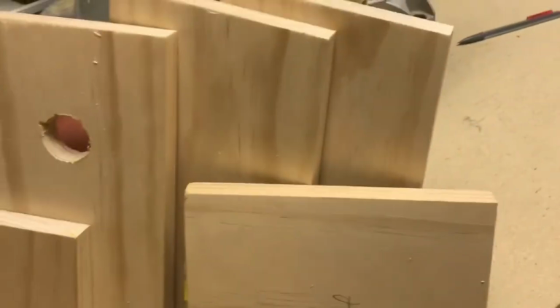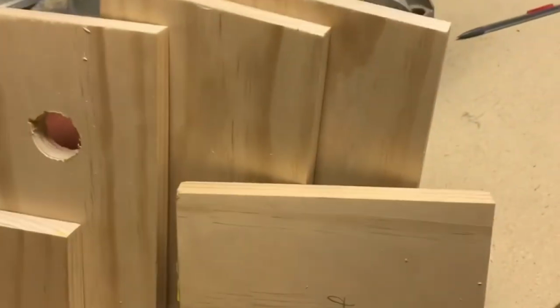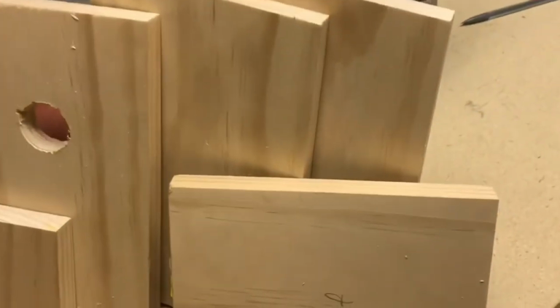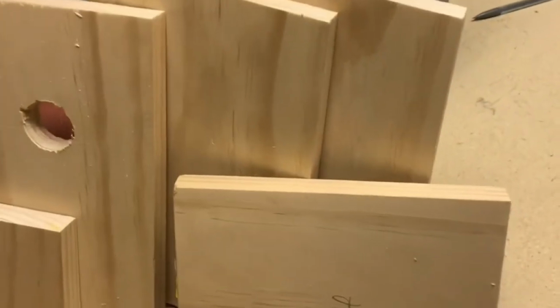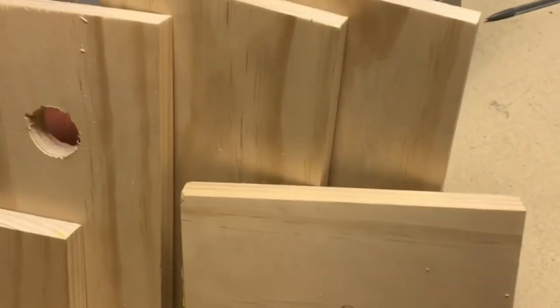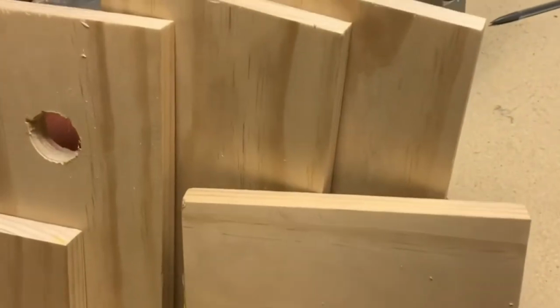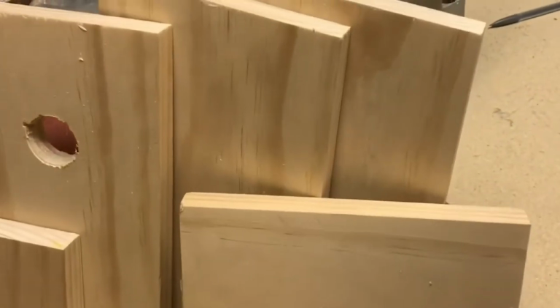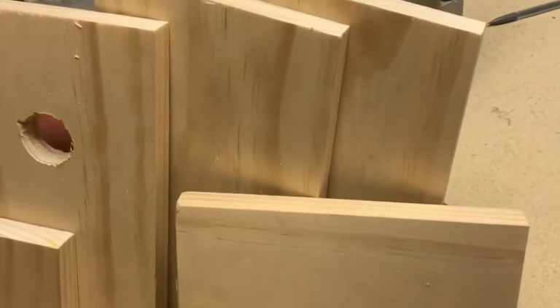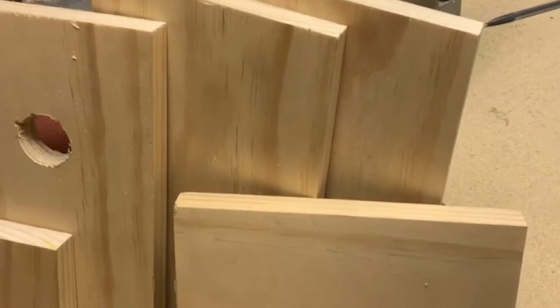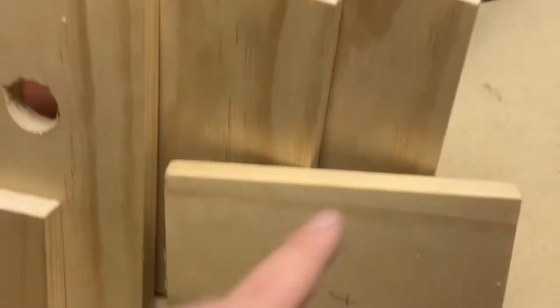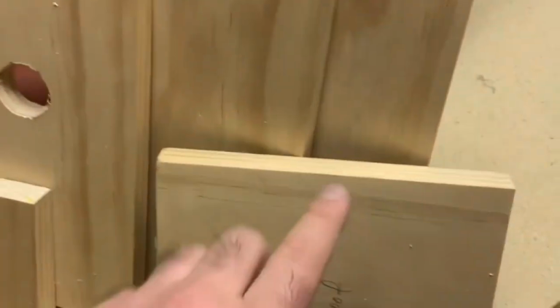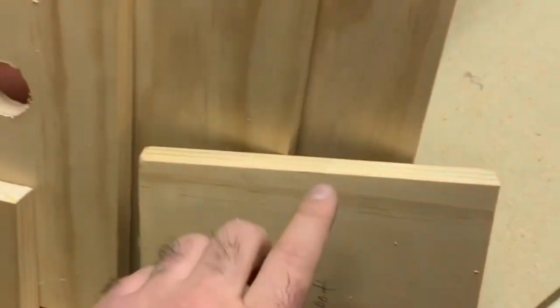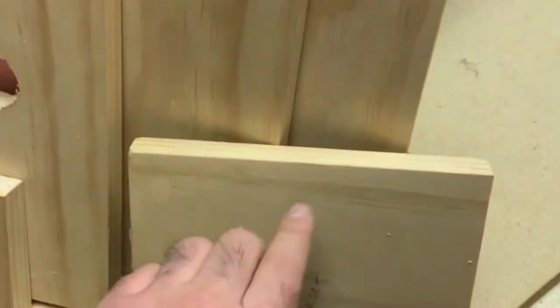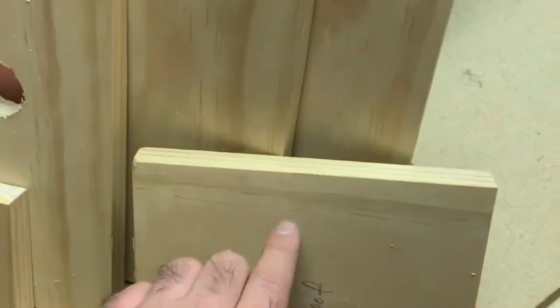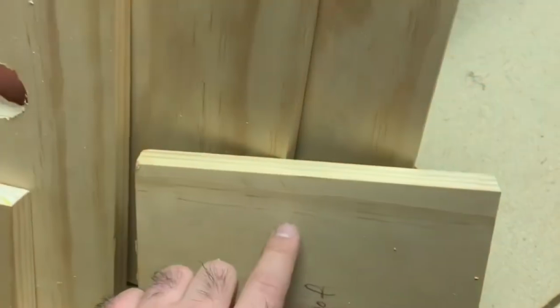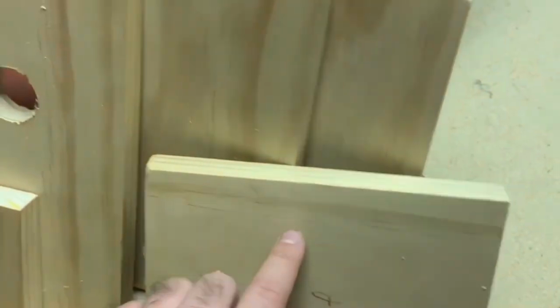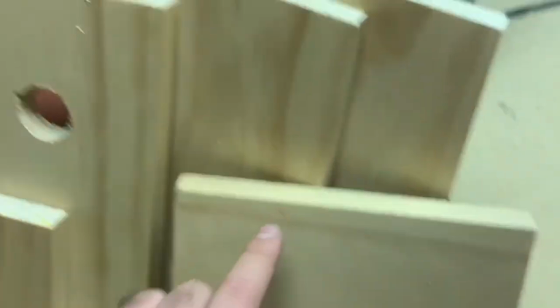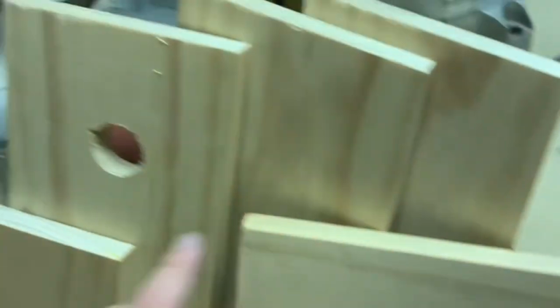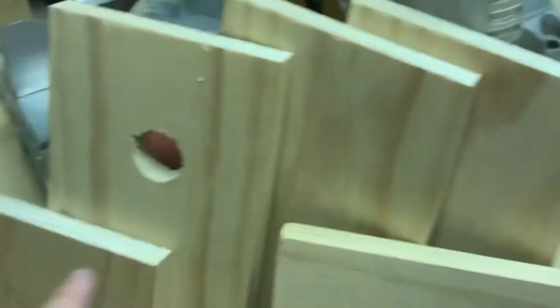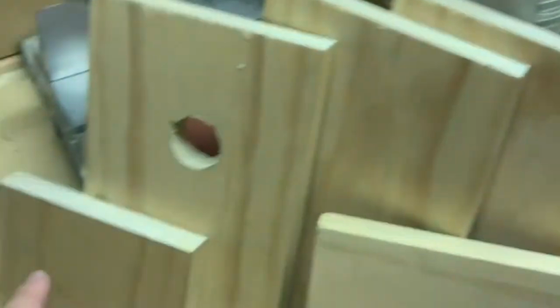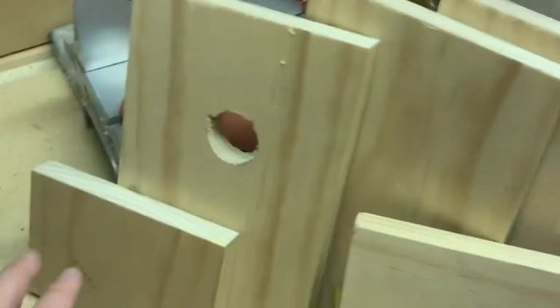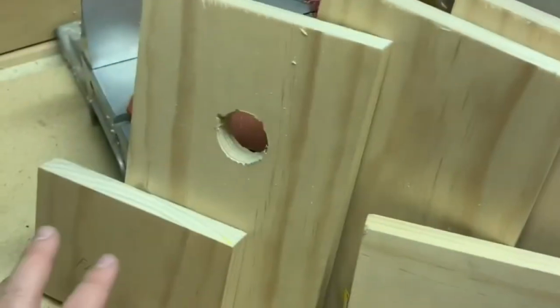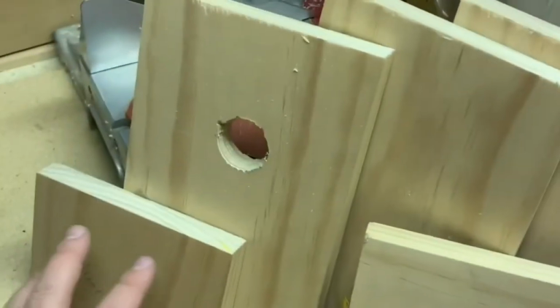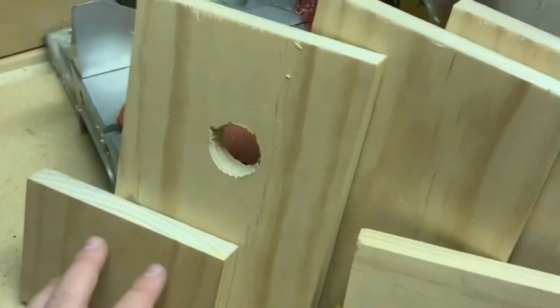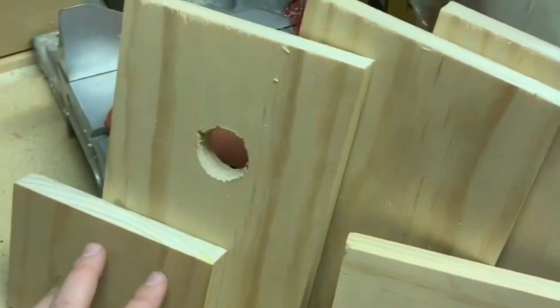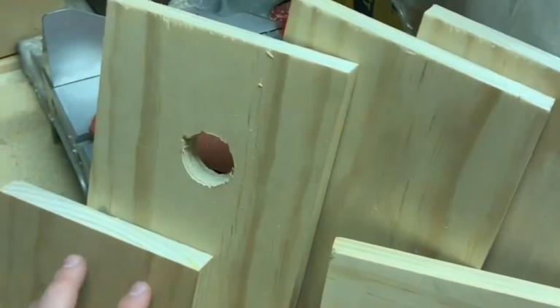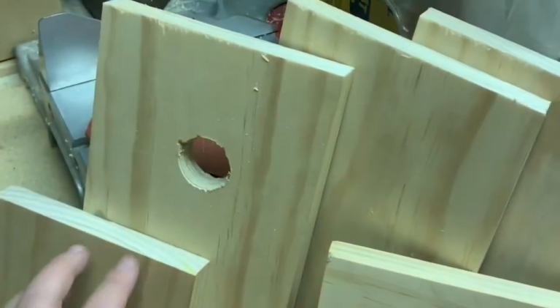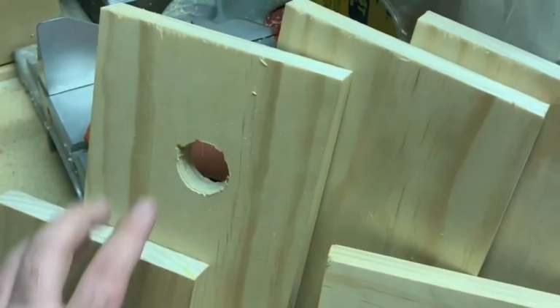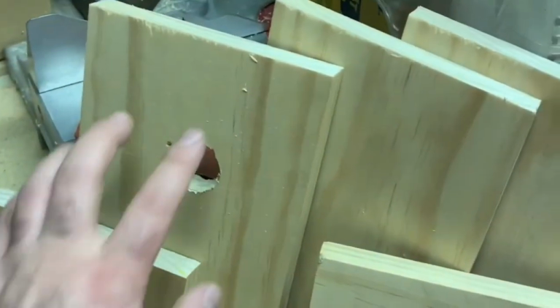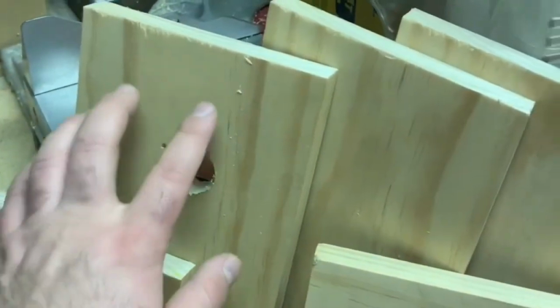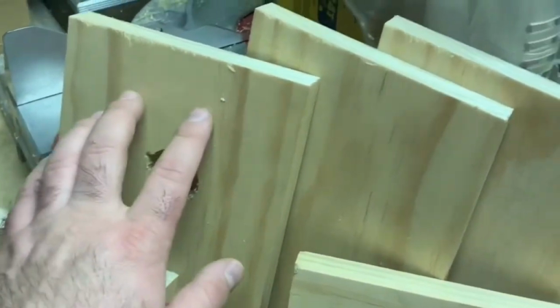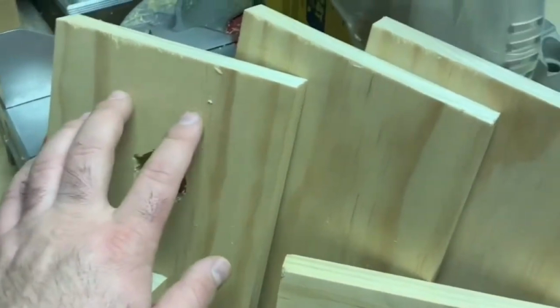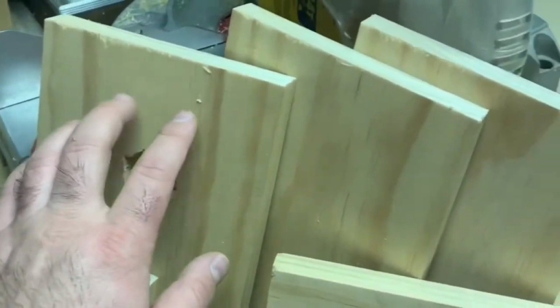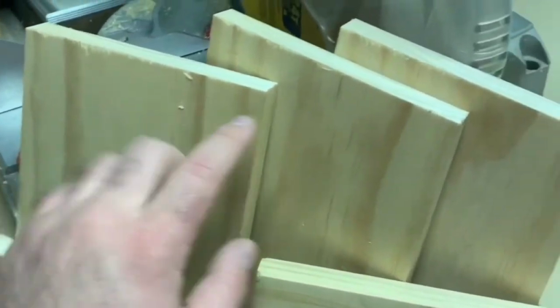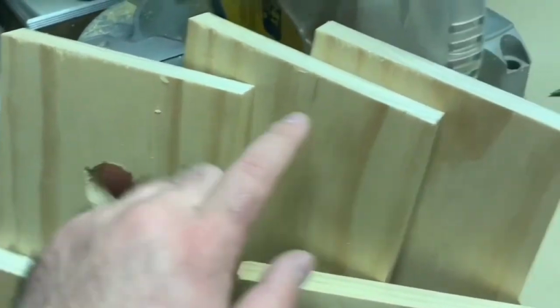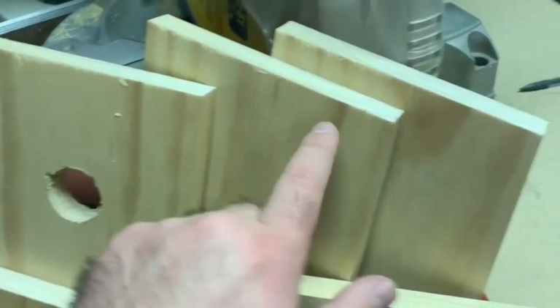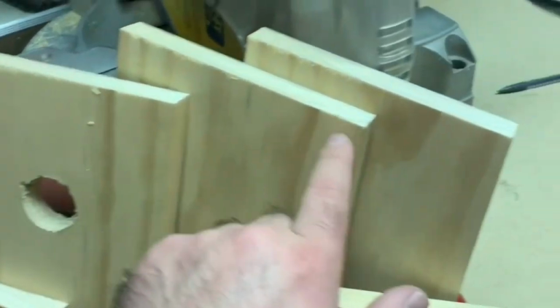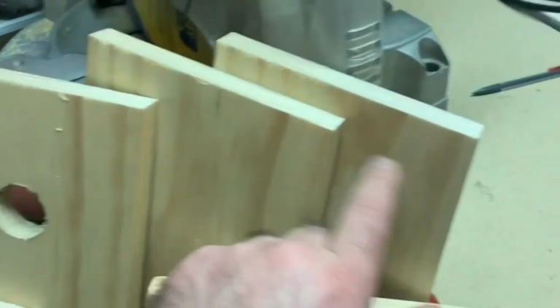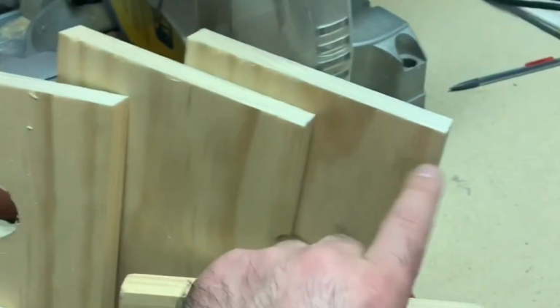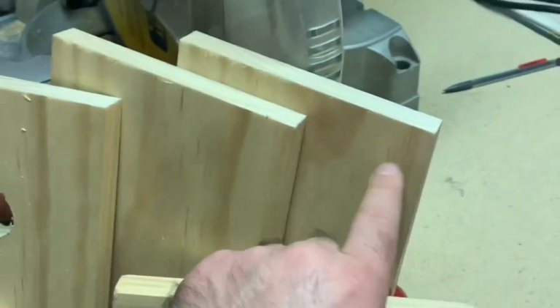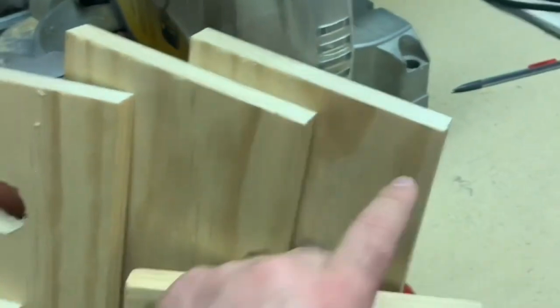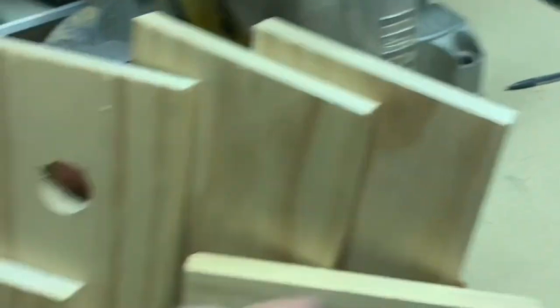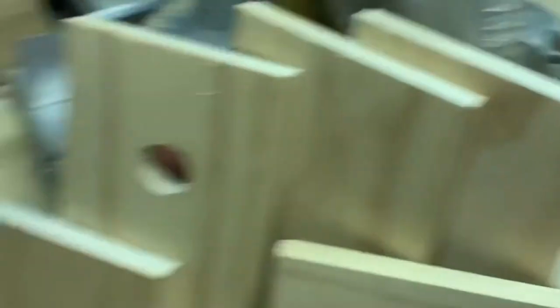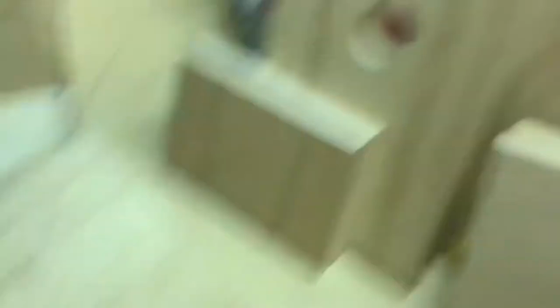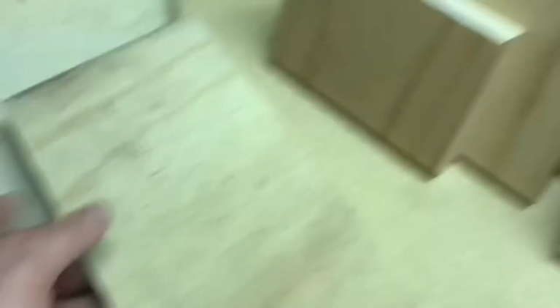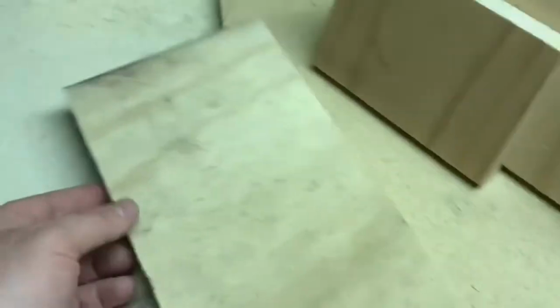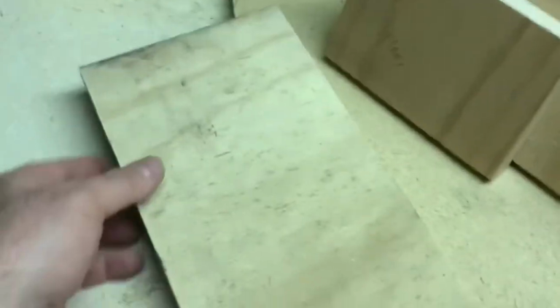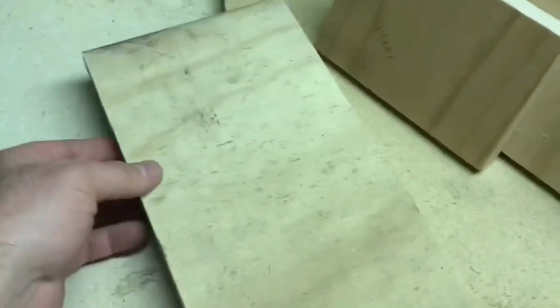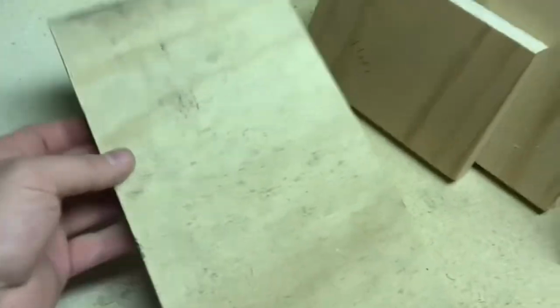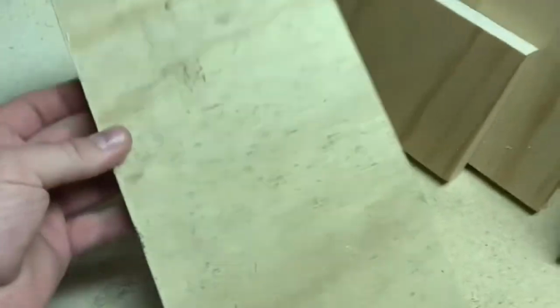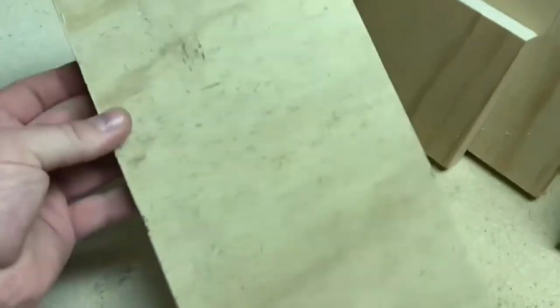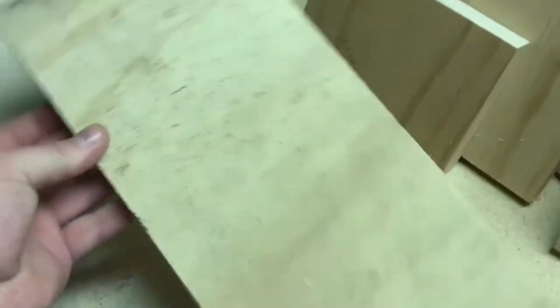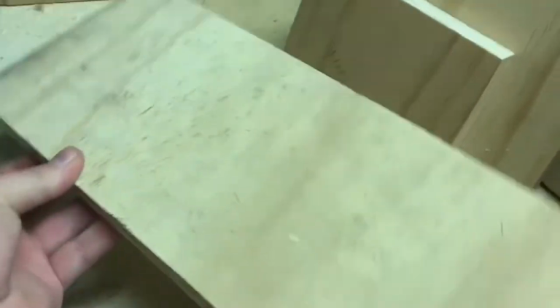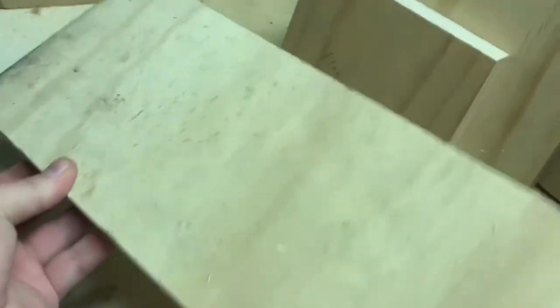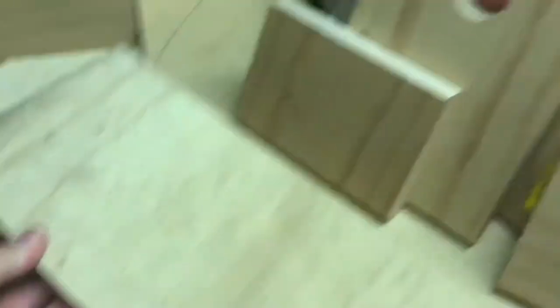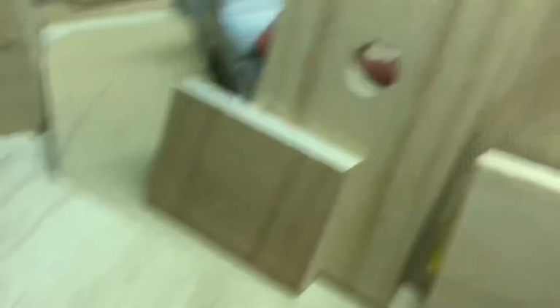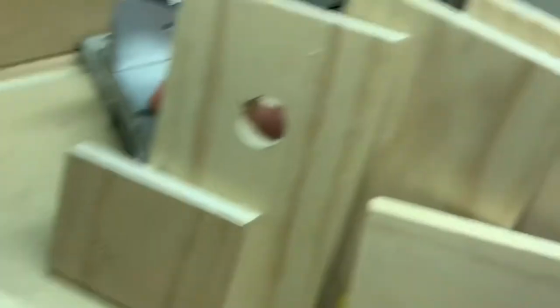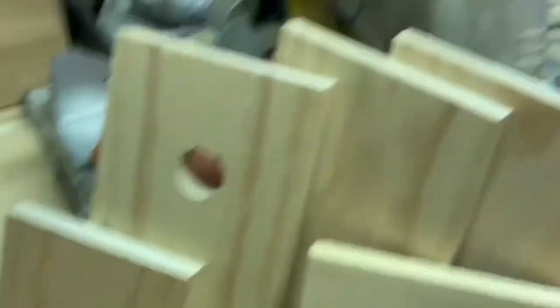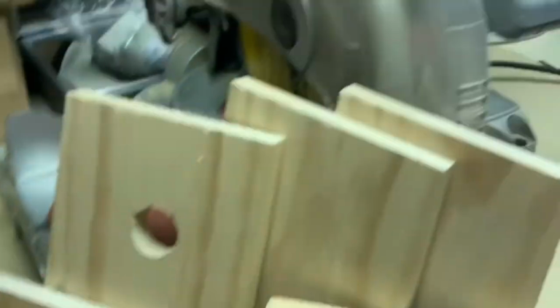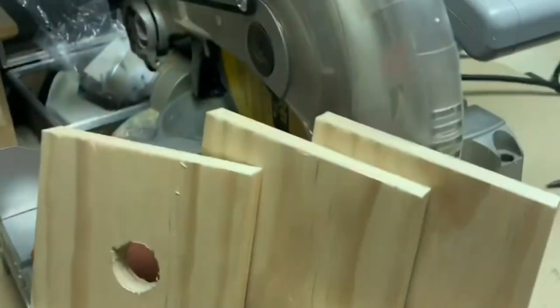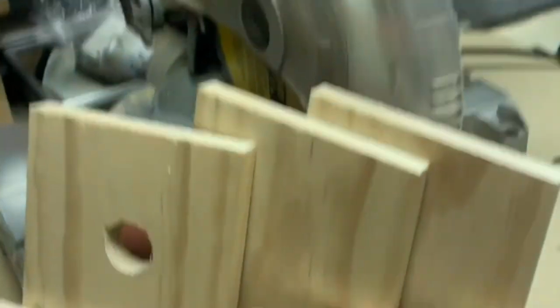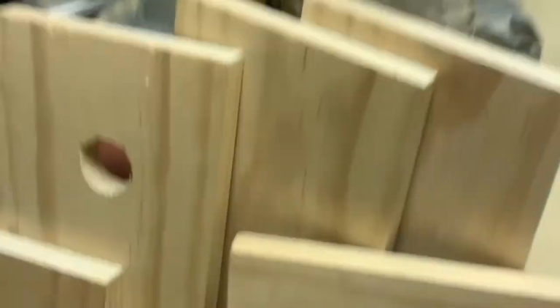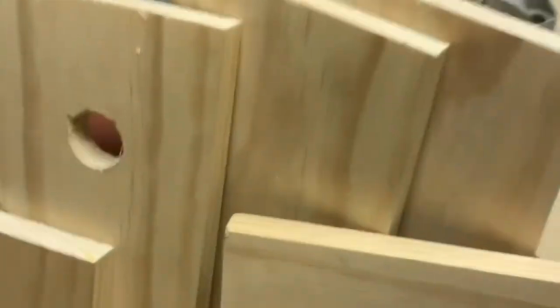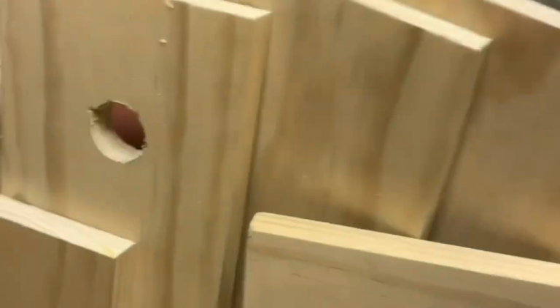Alright, so I got my roof cut, my bottom, my front, my two sides, and I'm gonna use this piece of scrap wood as the back.